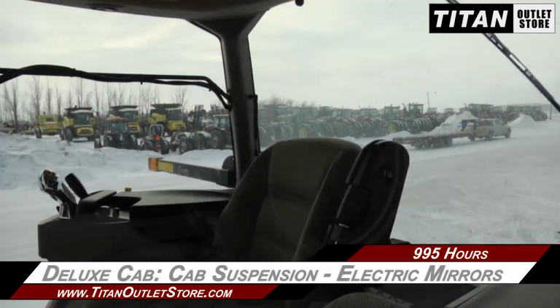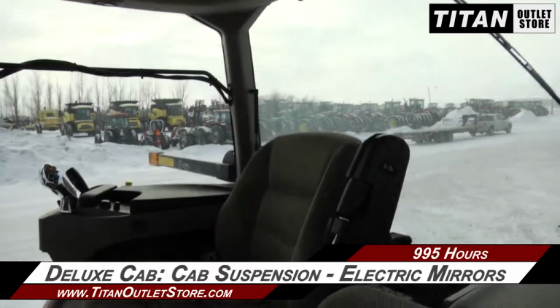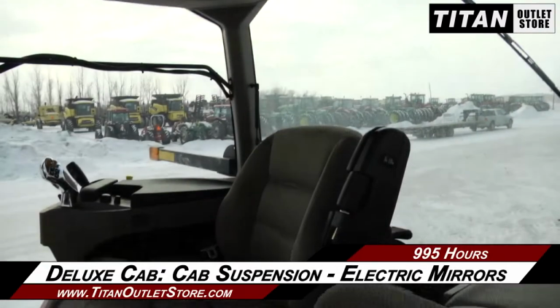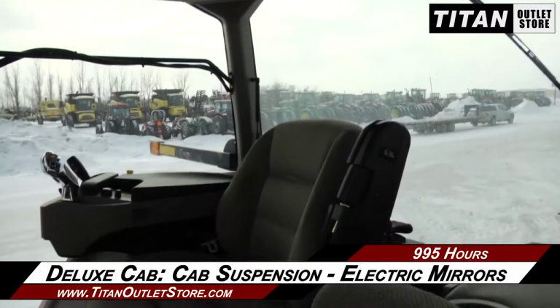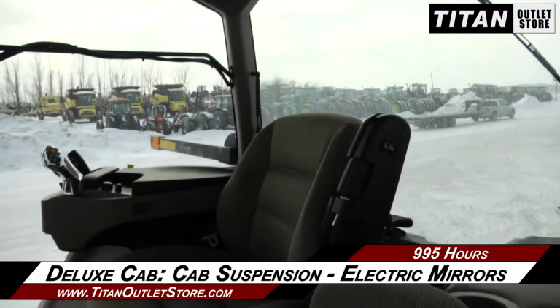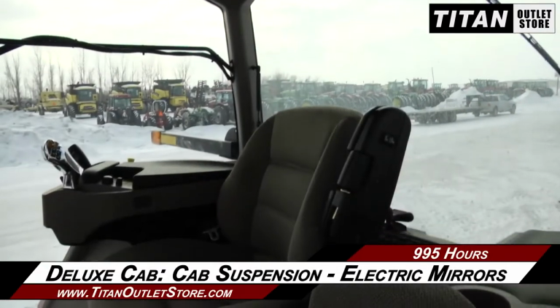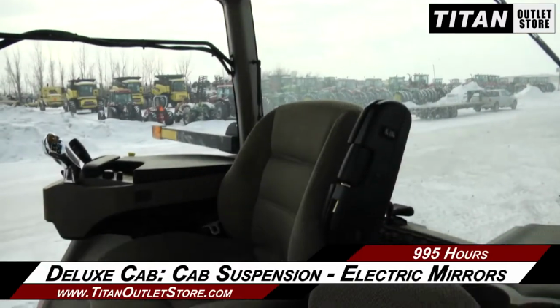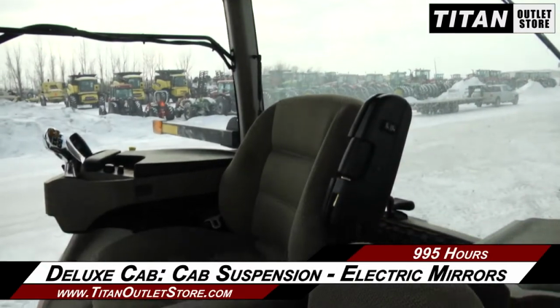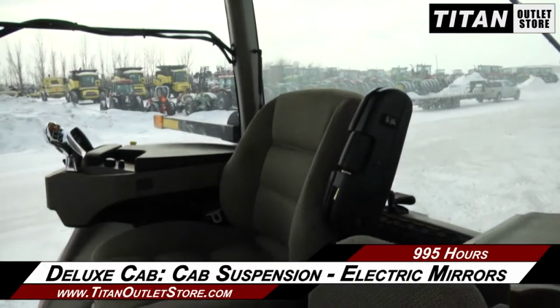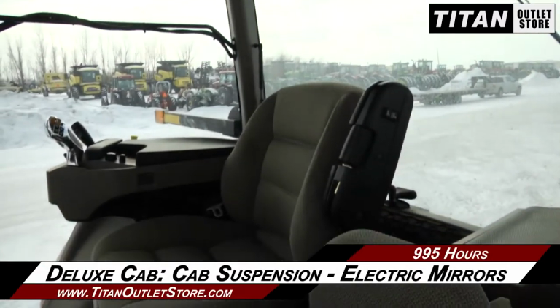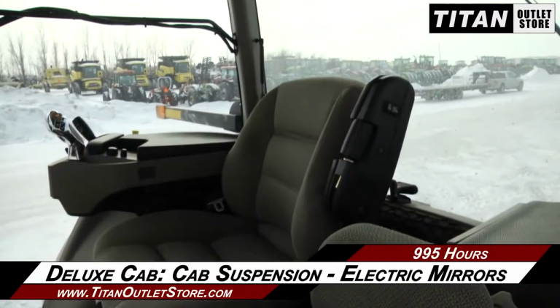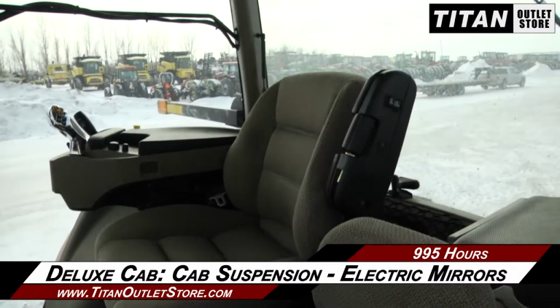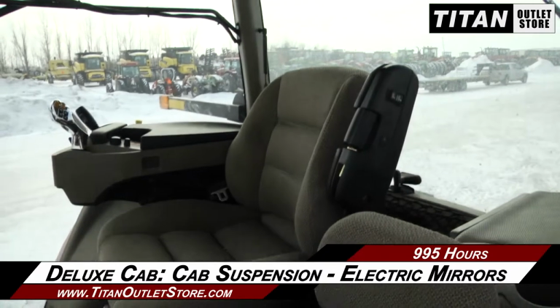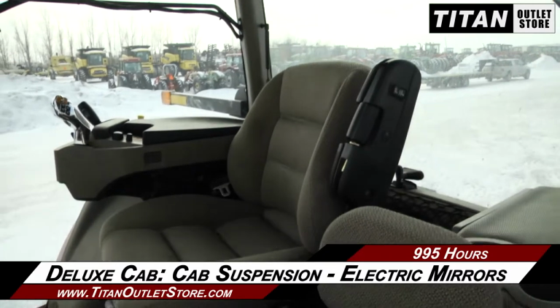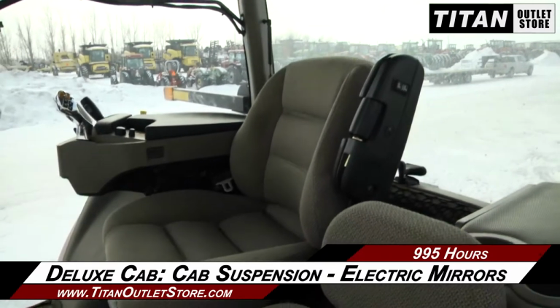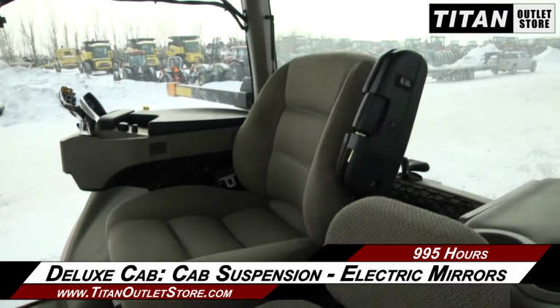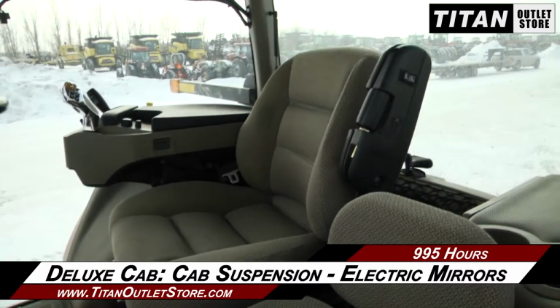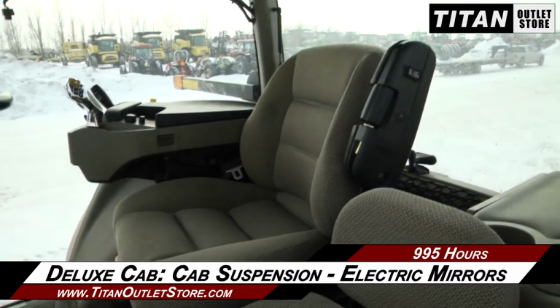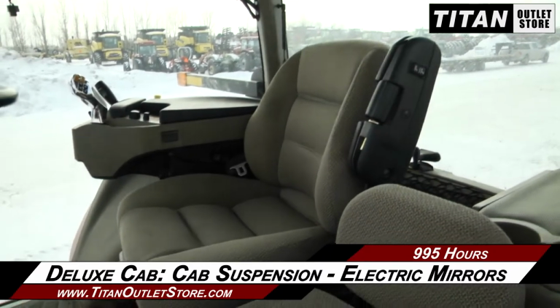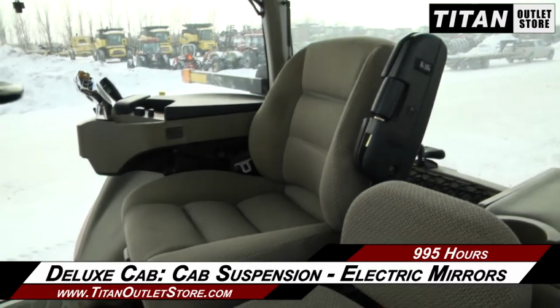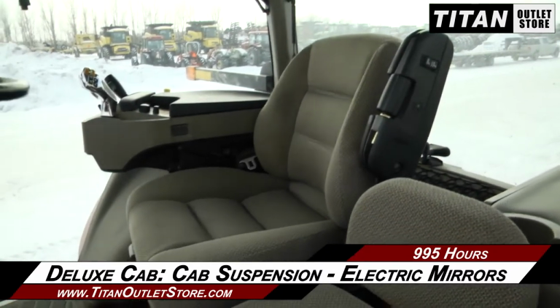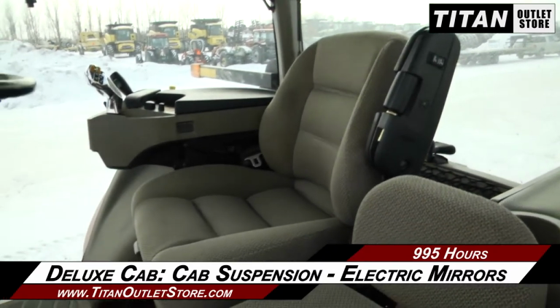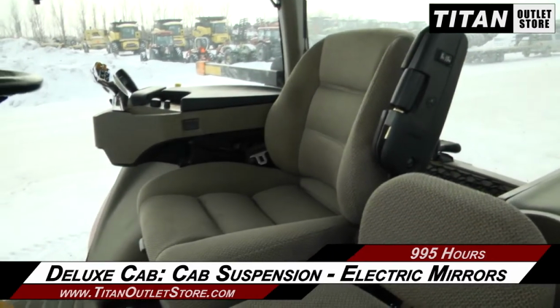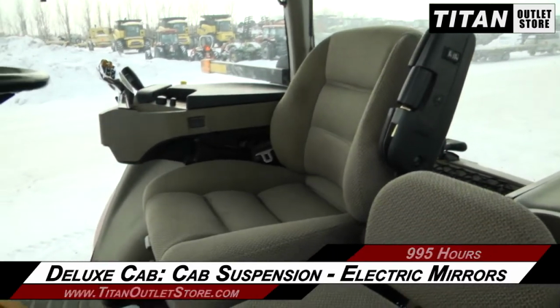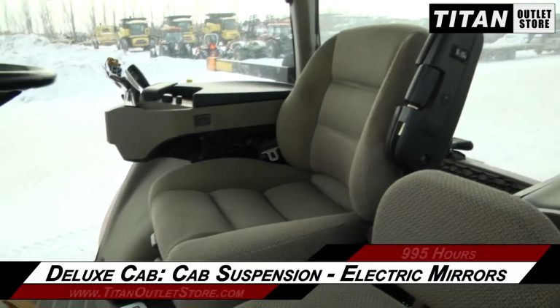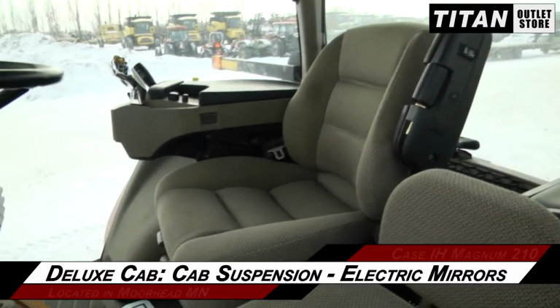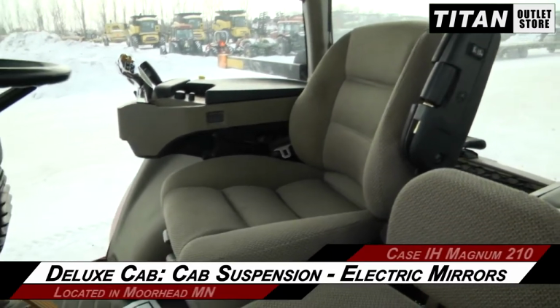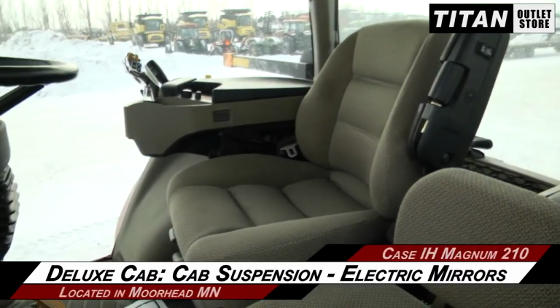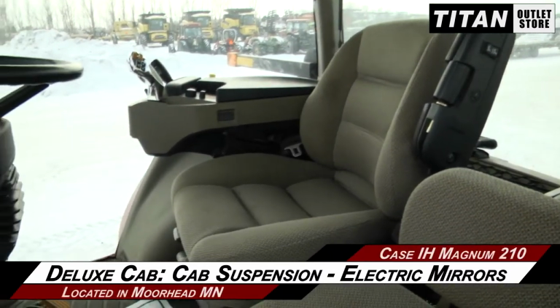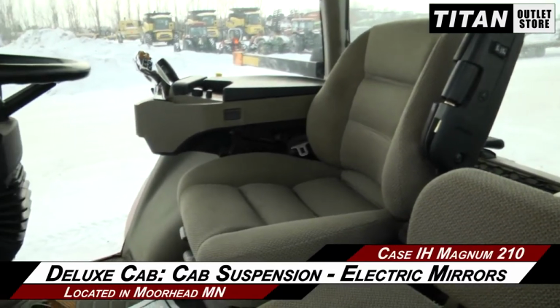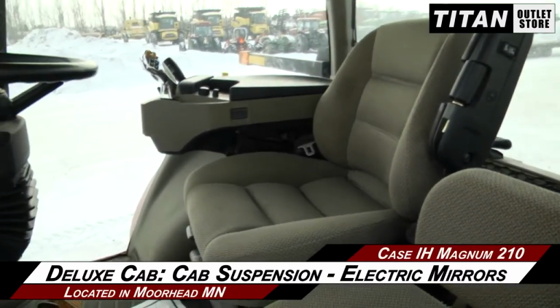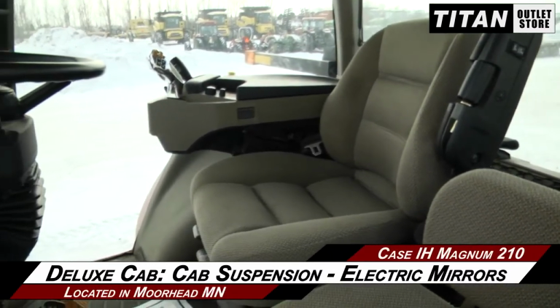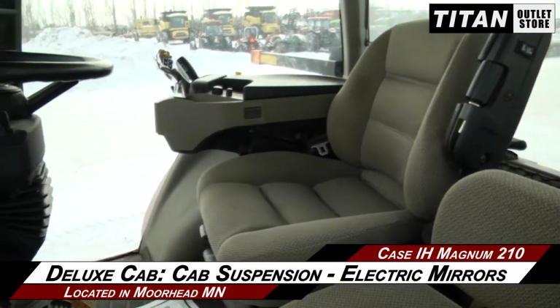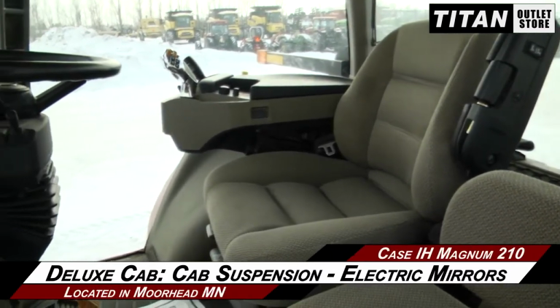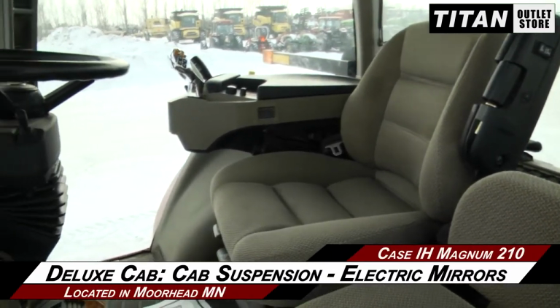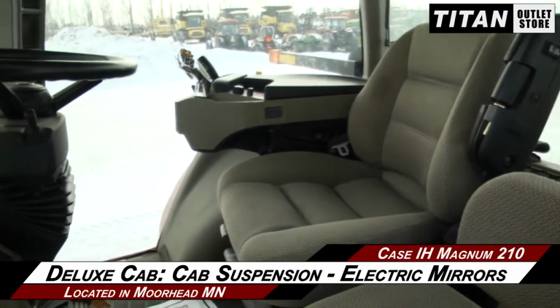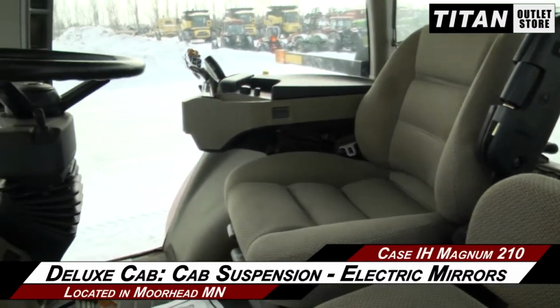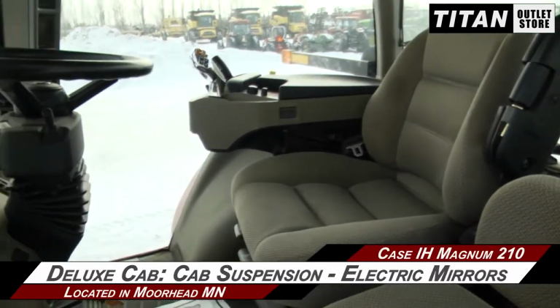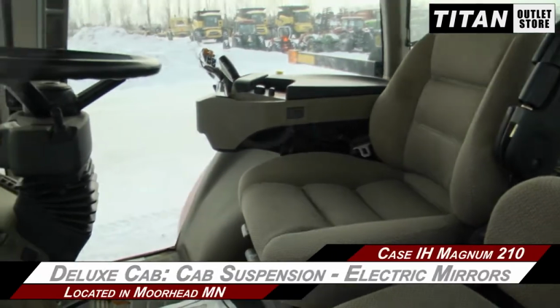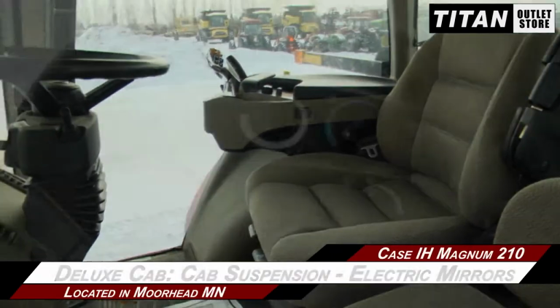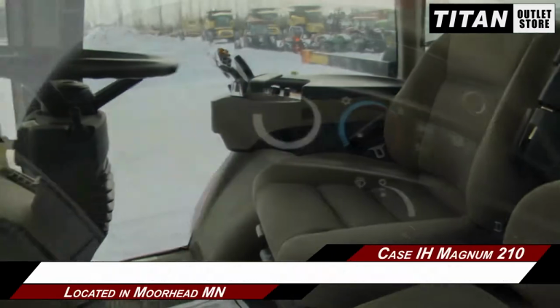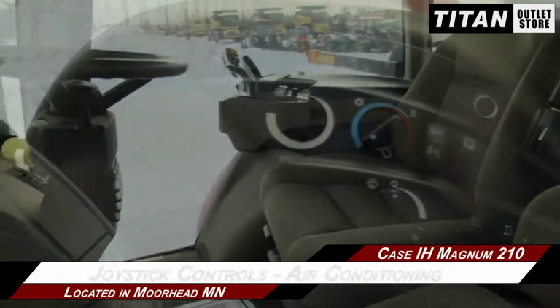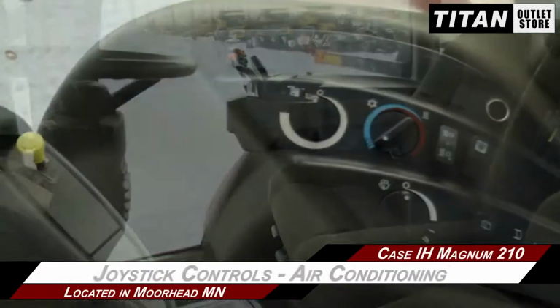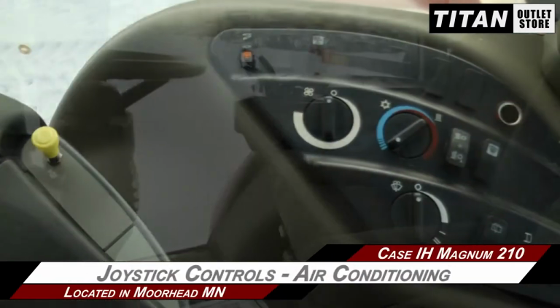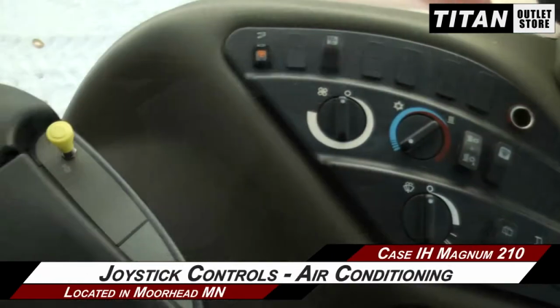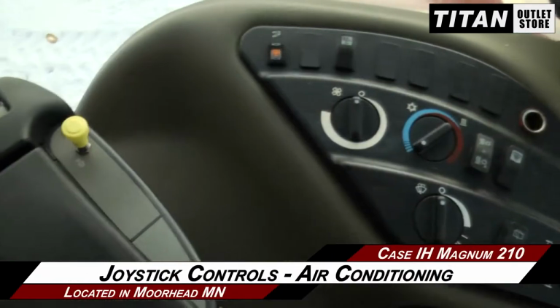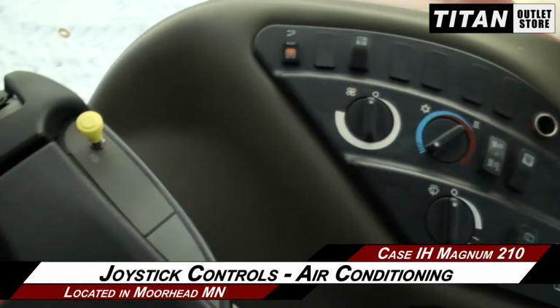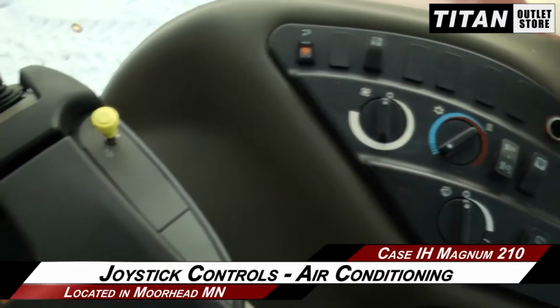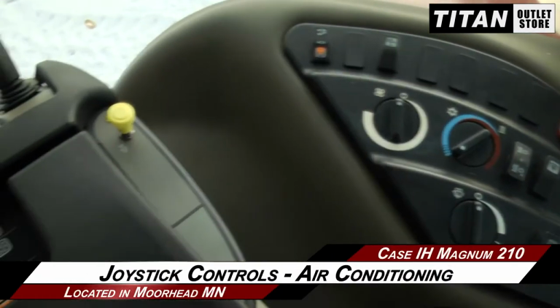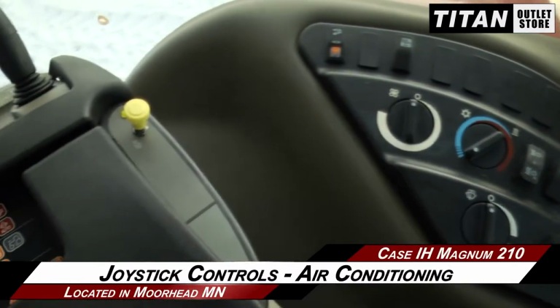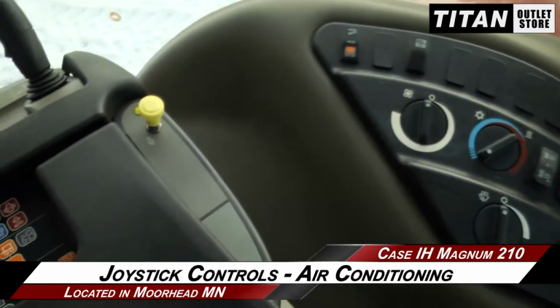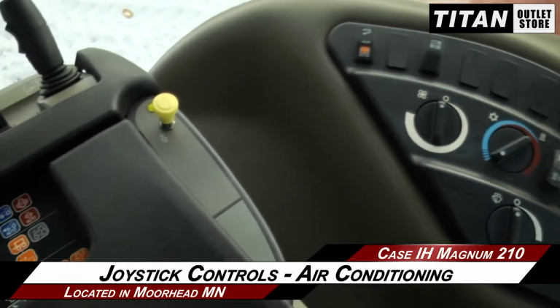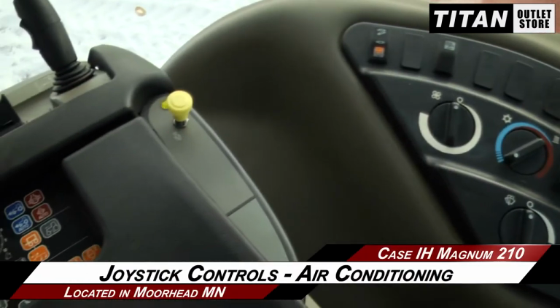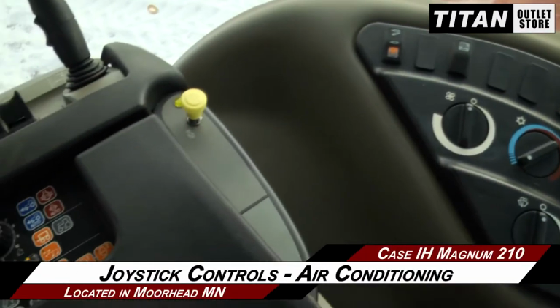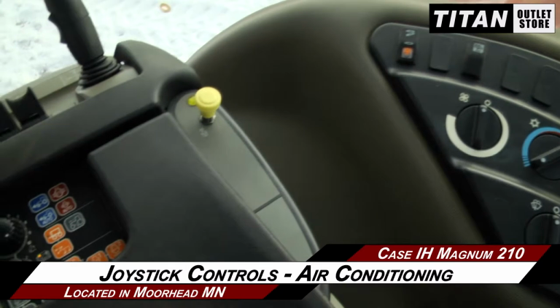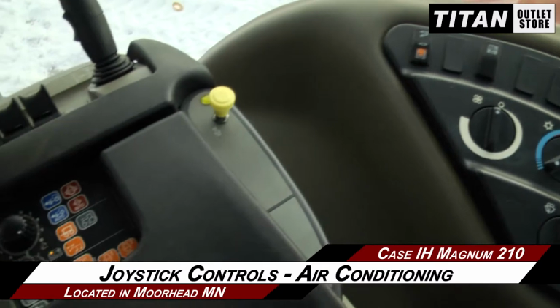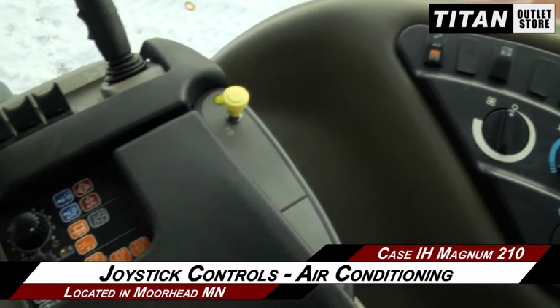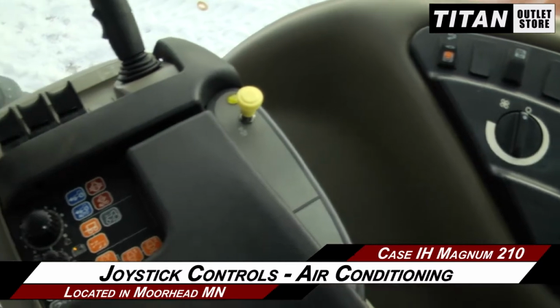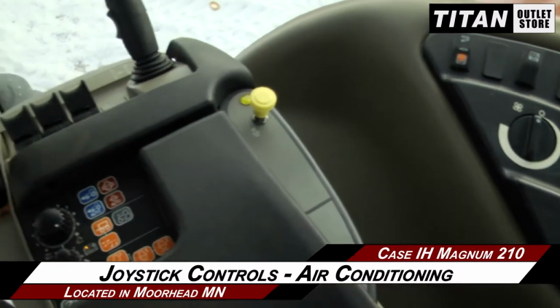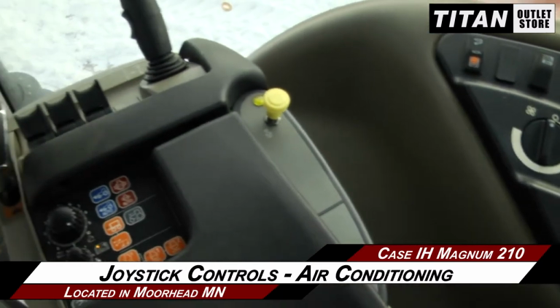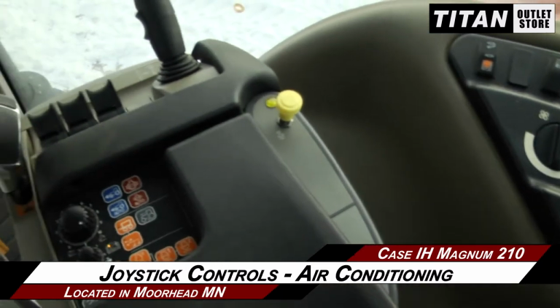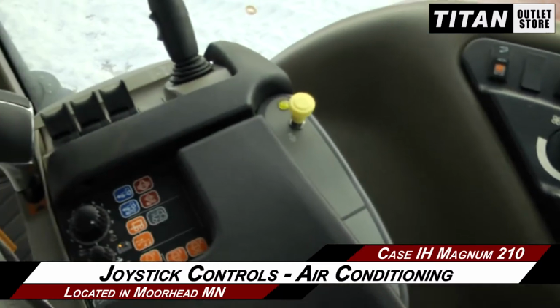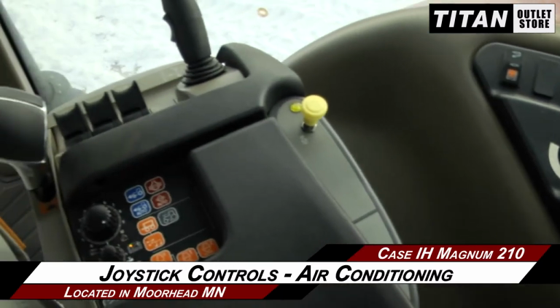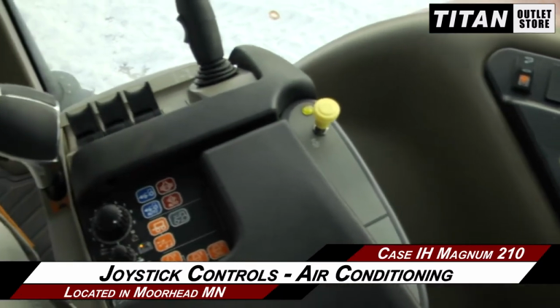And up to the Deluxe Cab, which features cab suspension and electric mirrors, along with joystick controls and air conditioning.